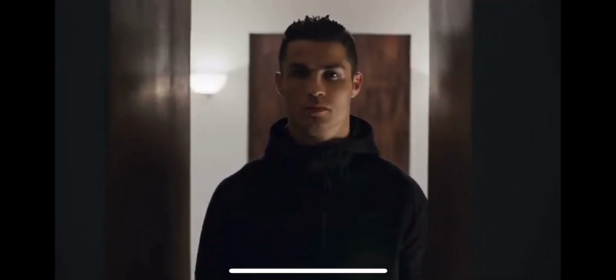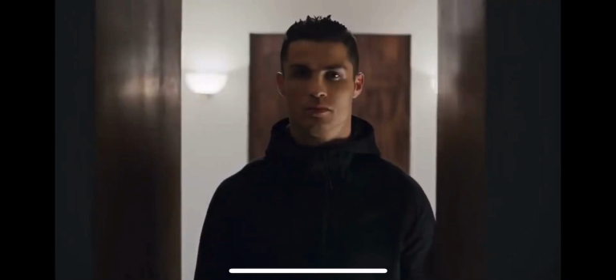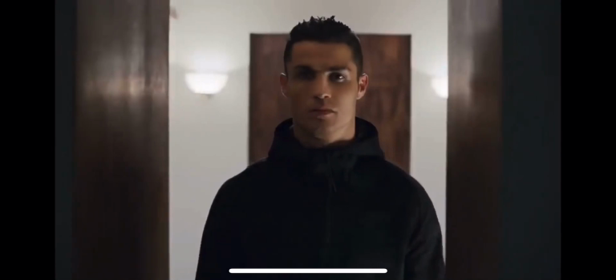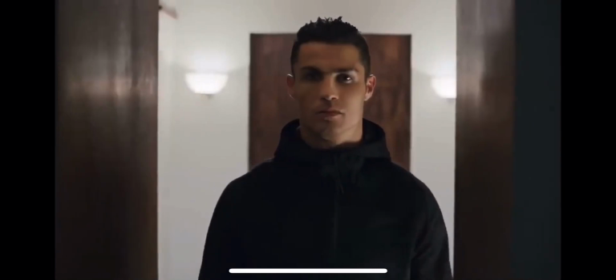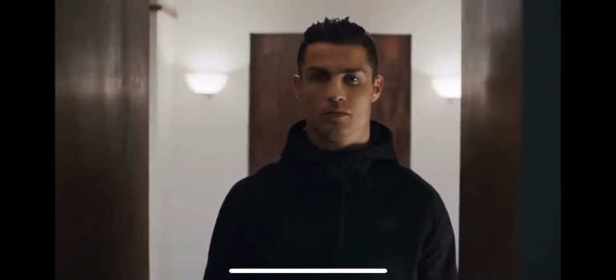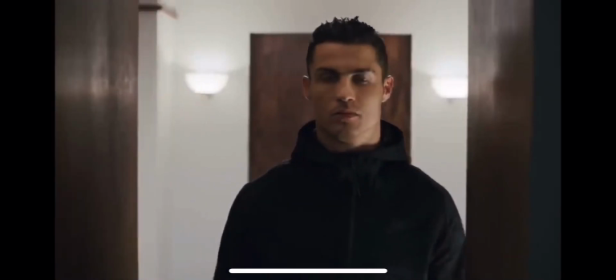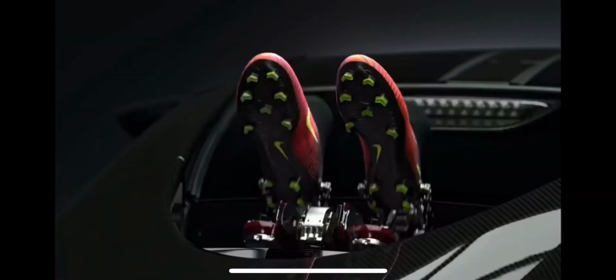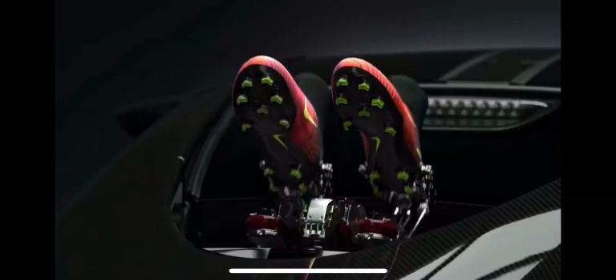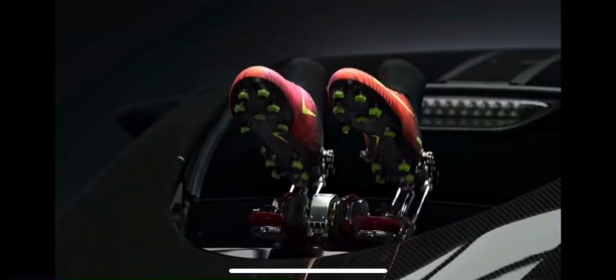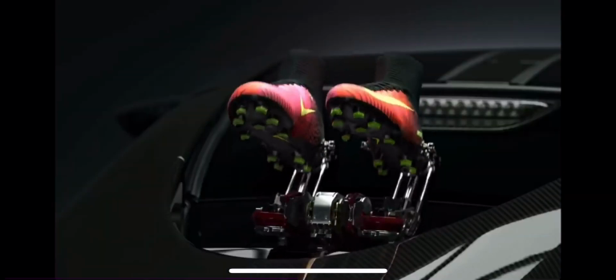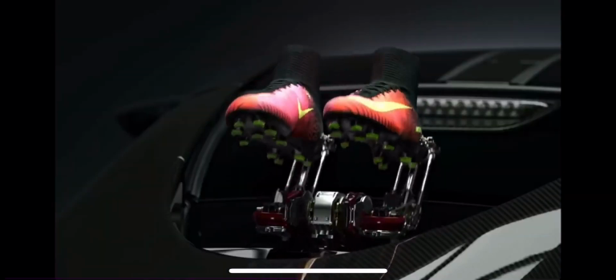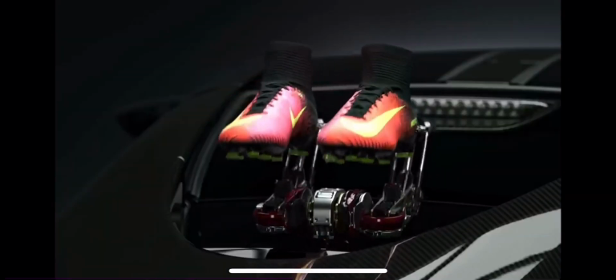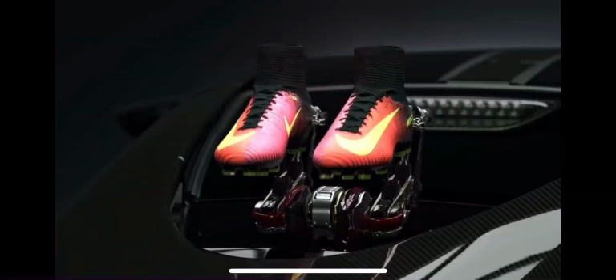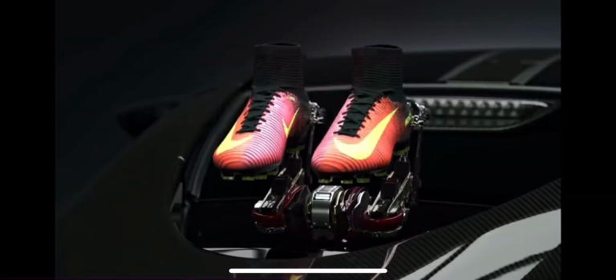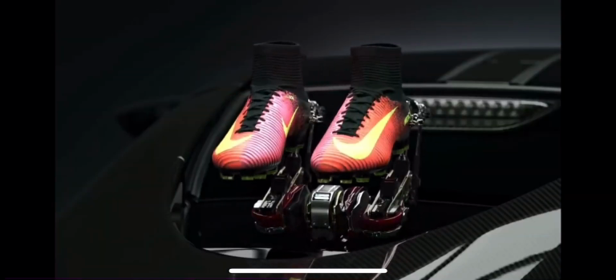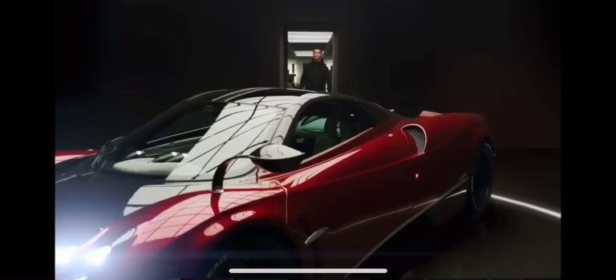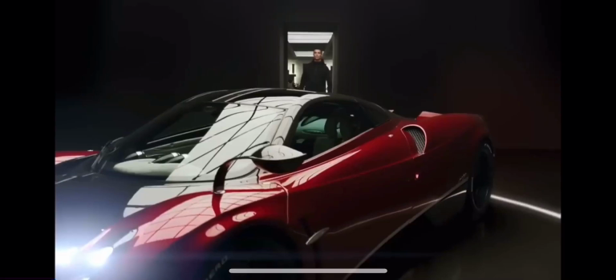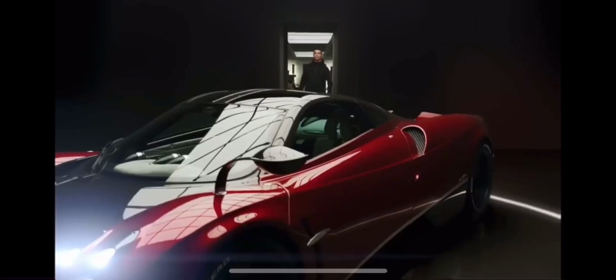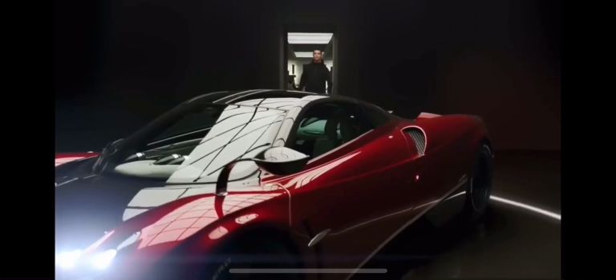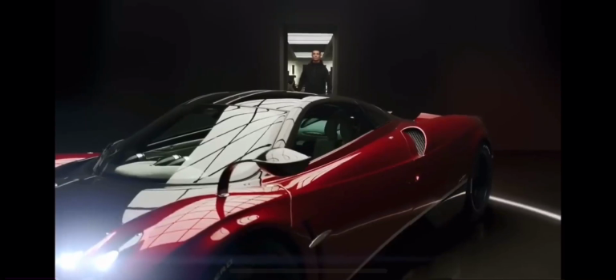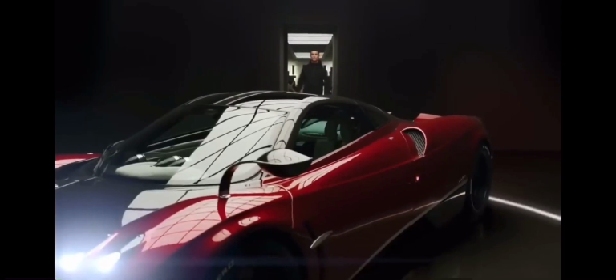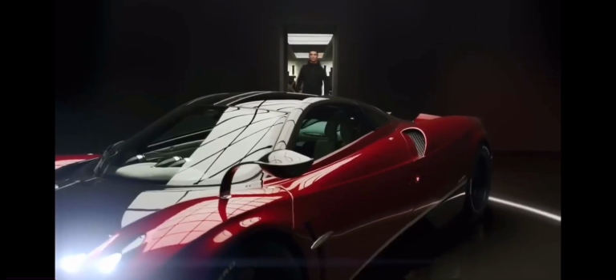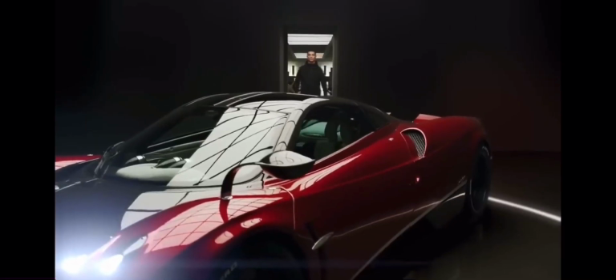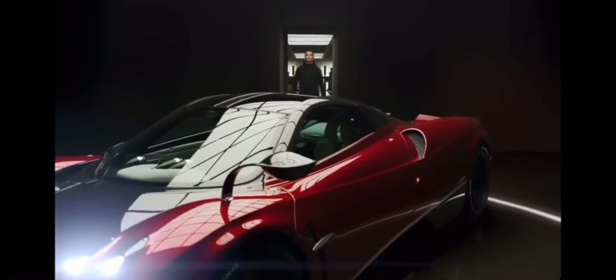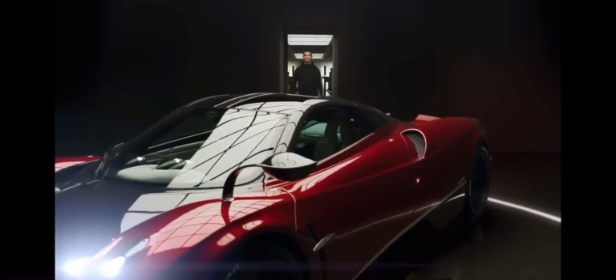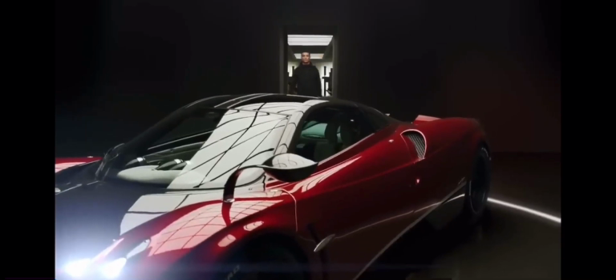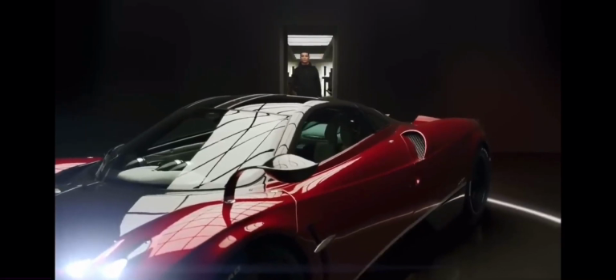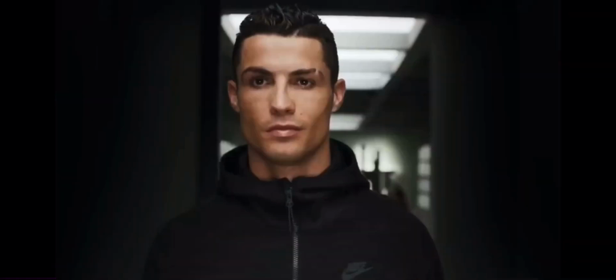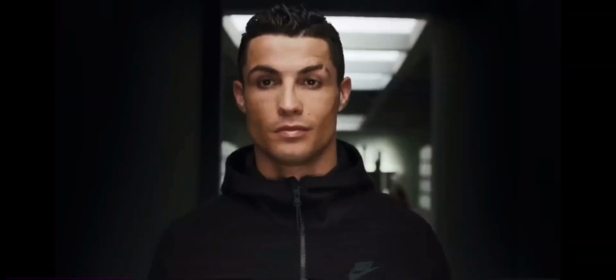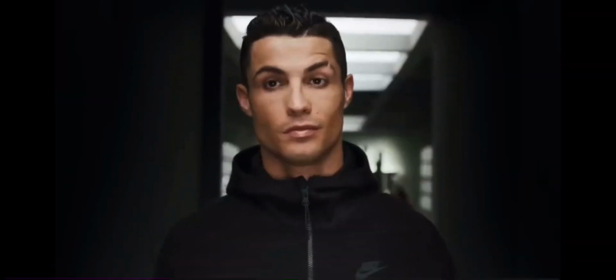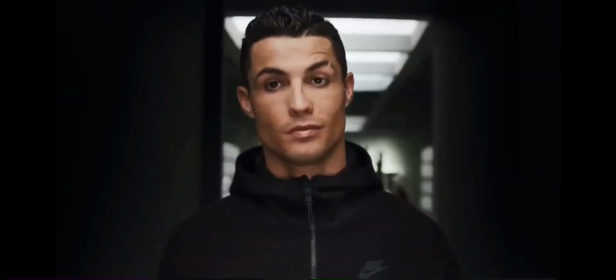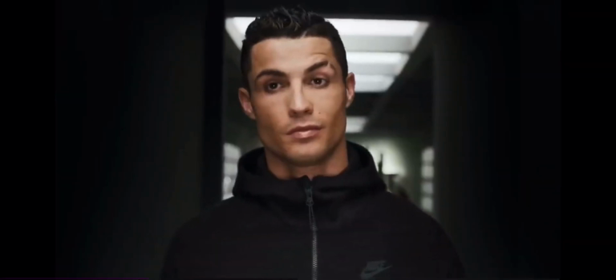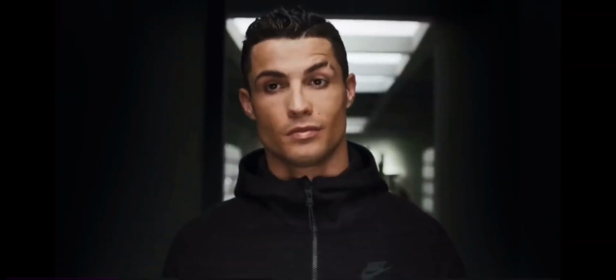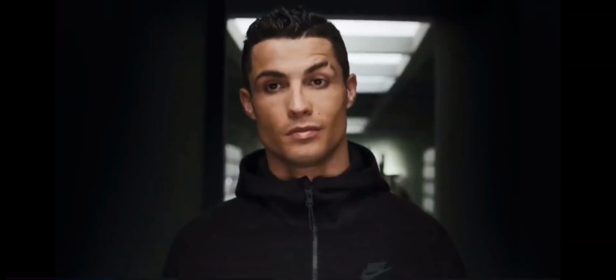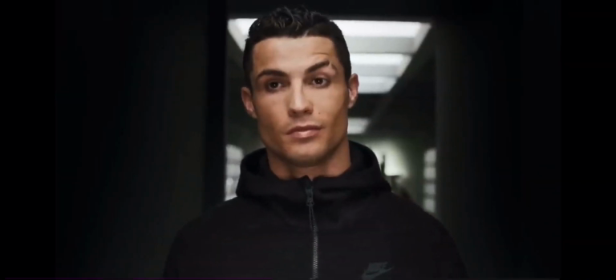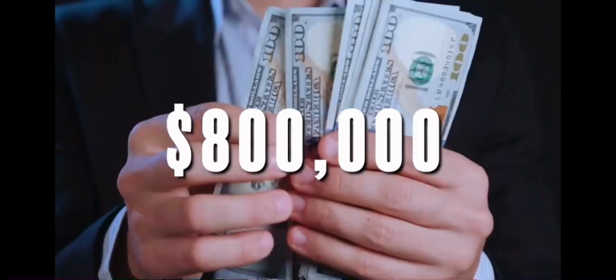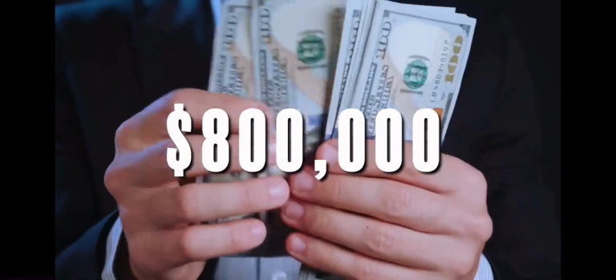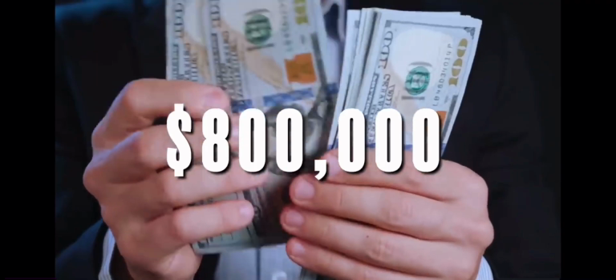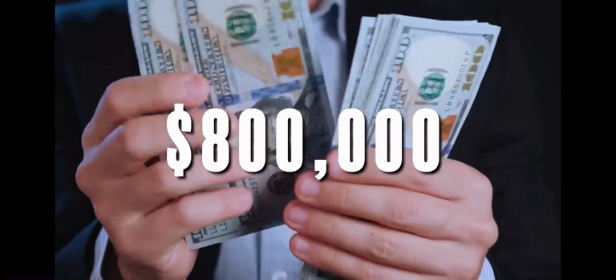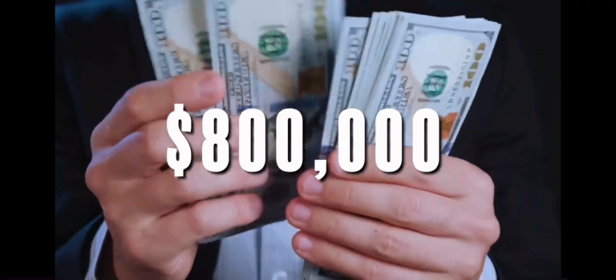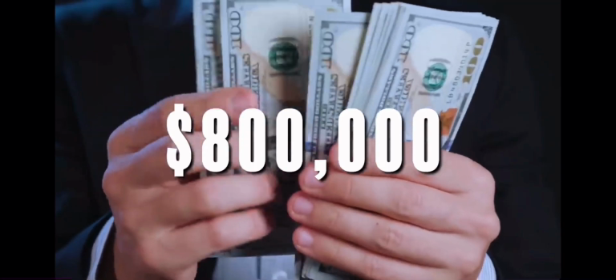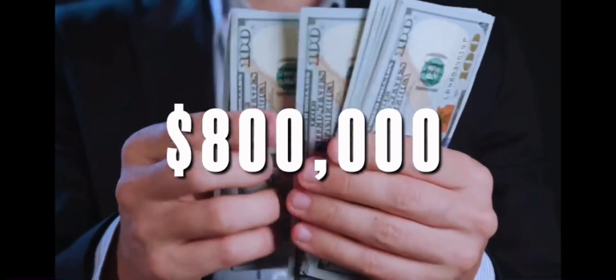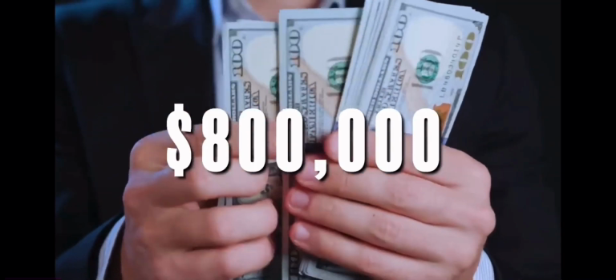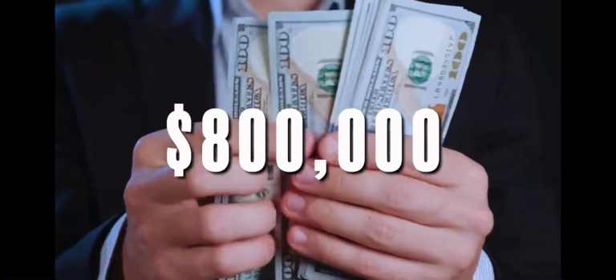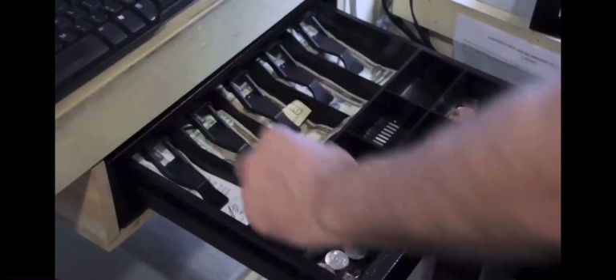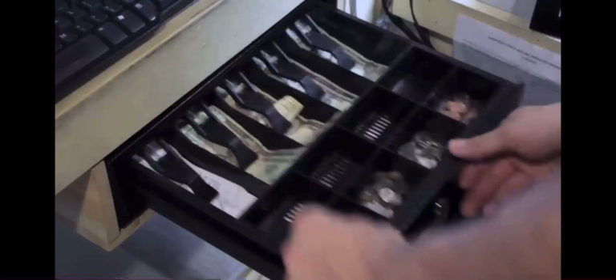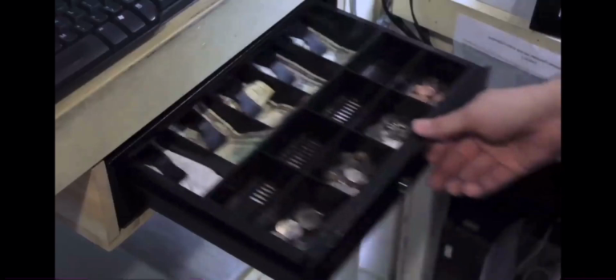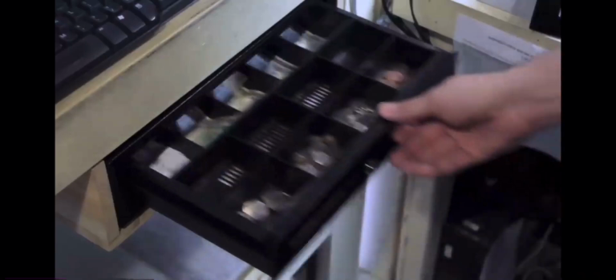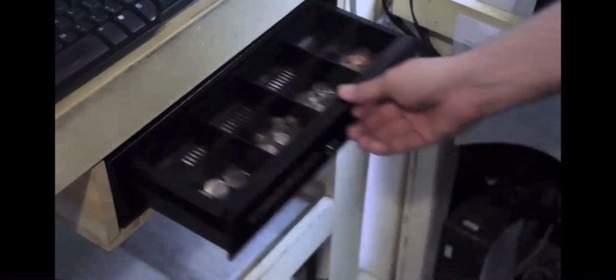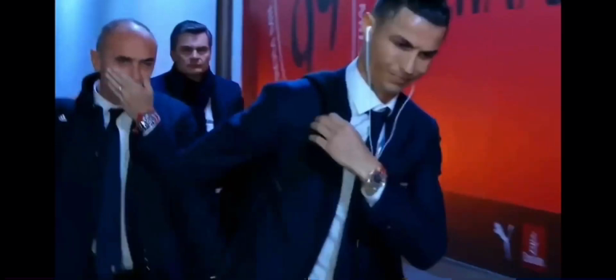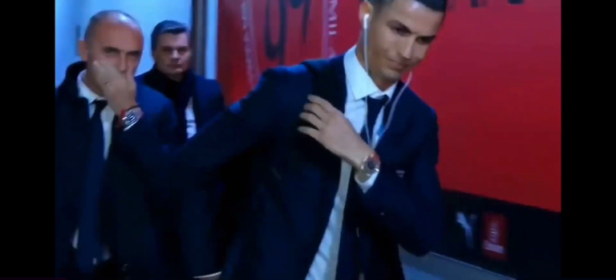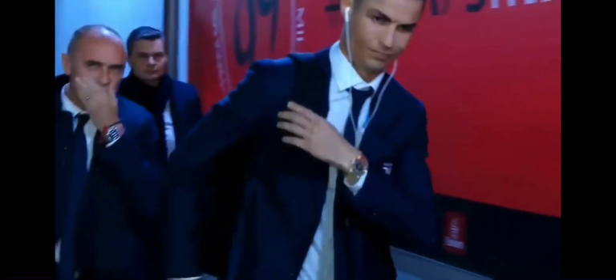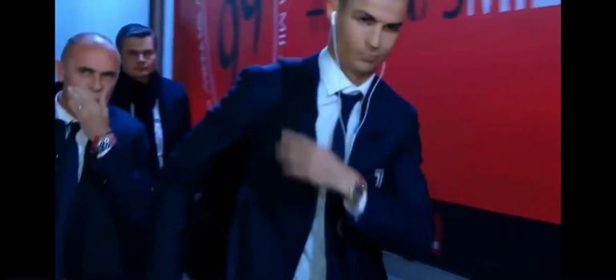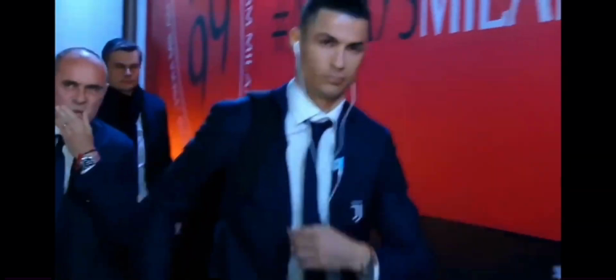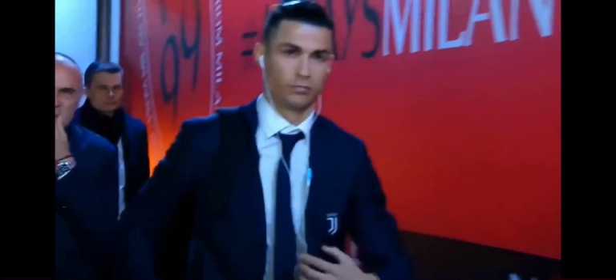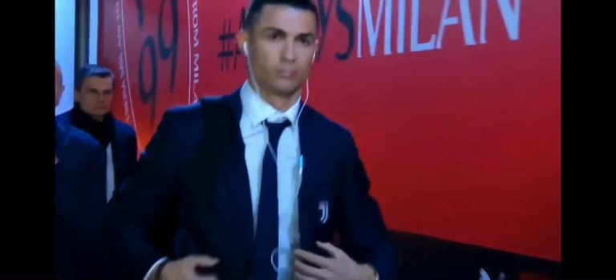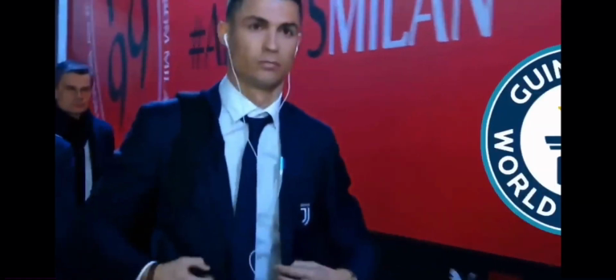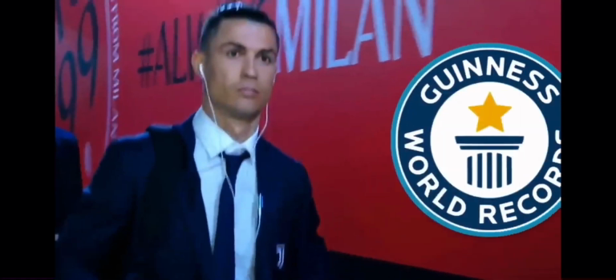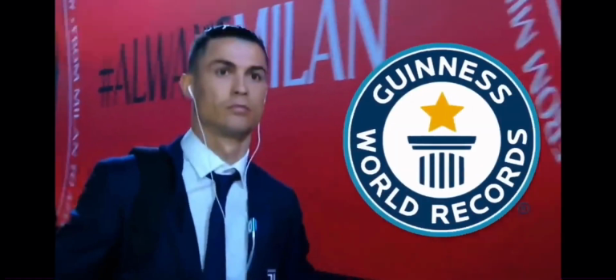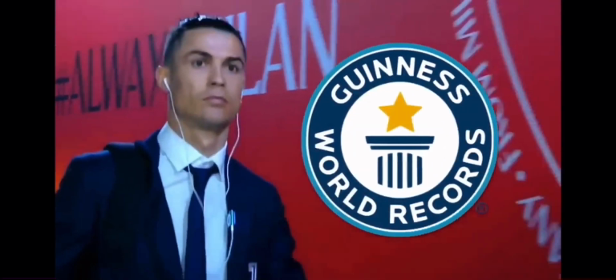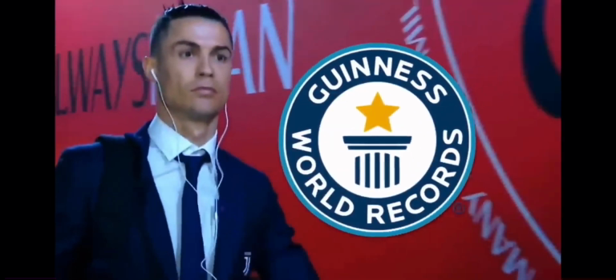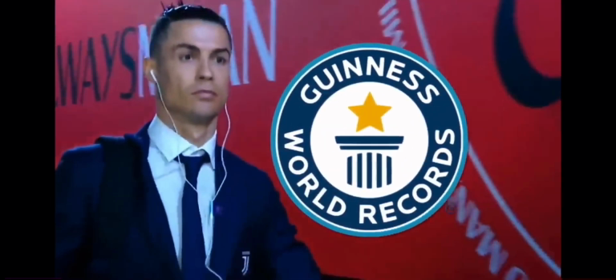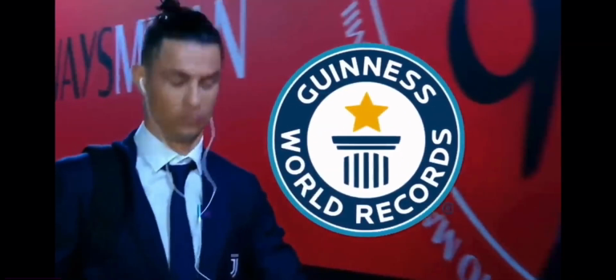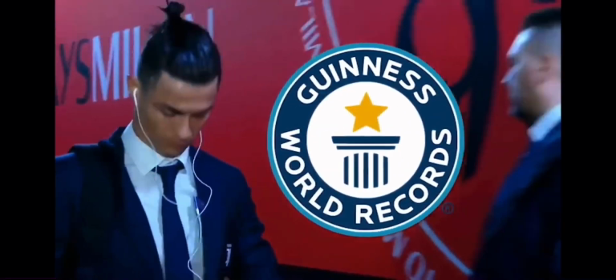These are 10 things Ronaldo owns that cost more than your life. First up is an $800,000 purchase that literally set a world record.